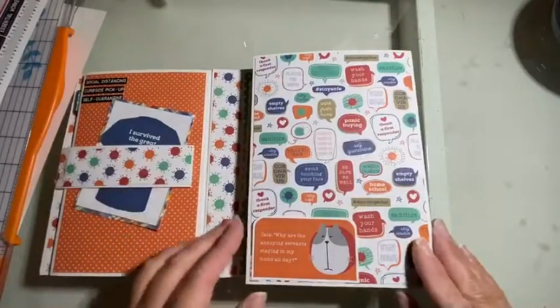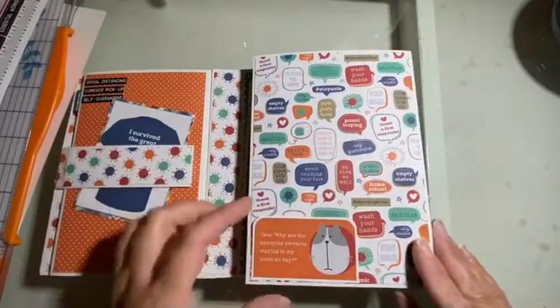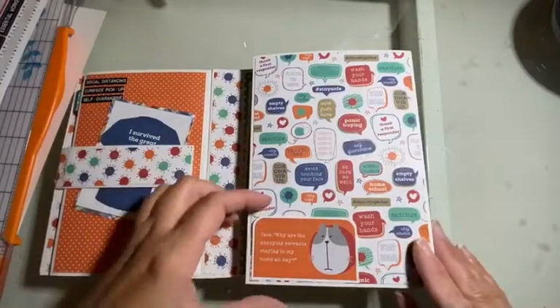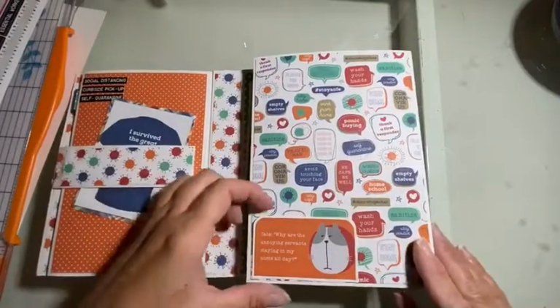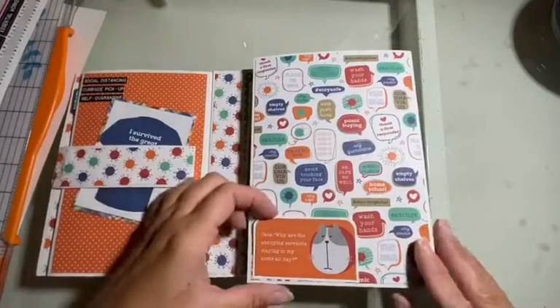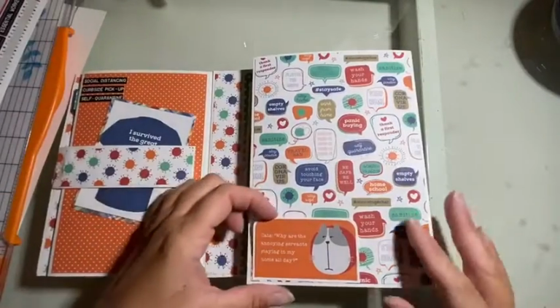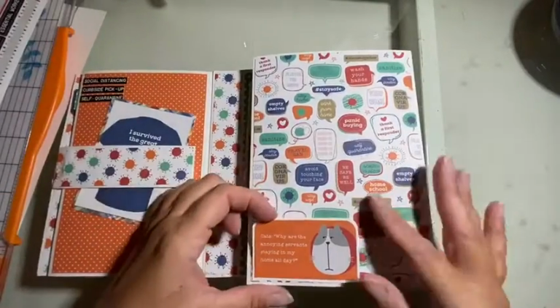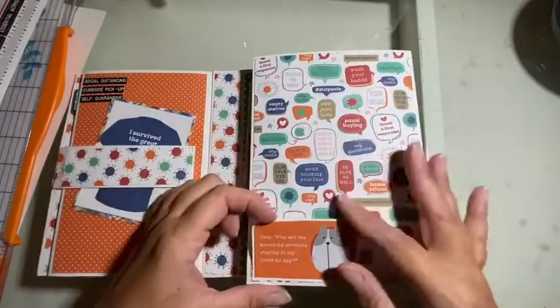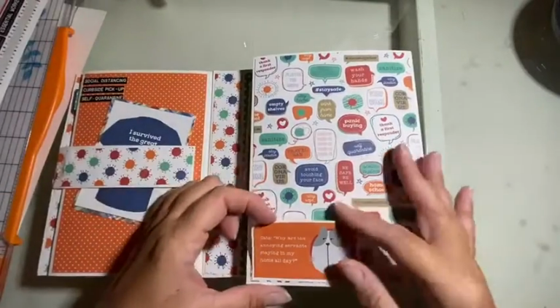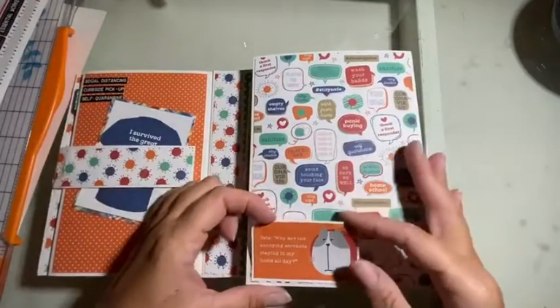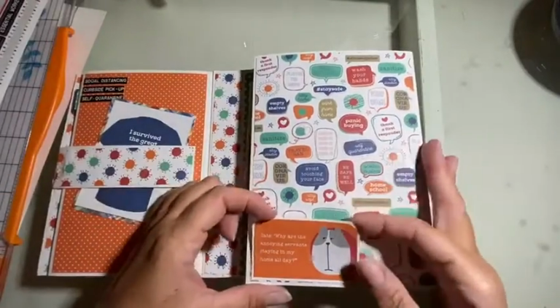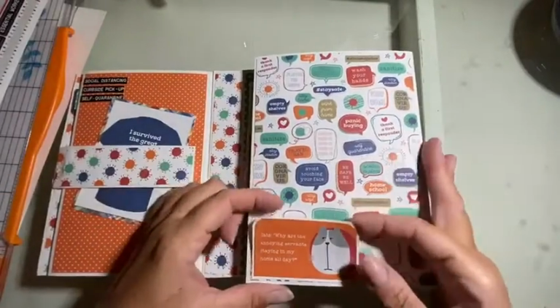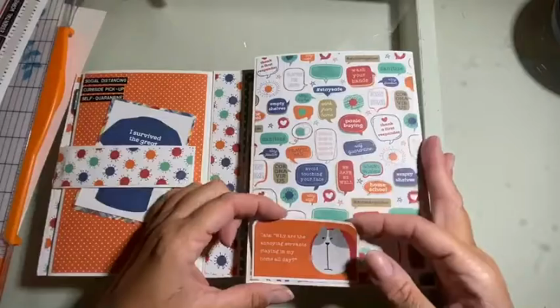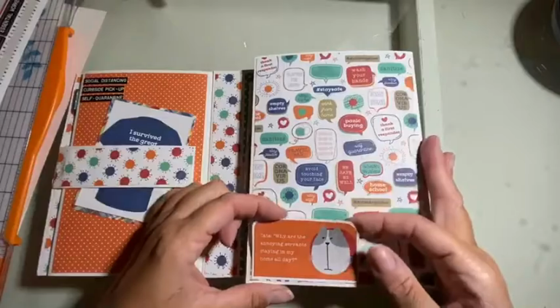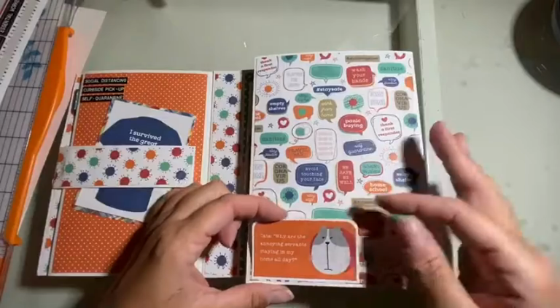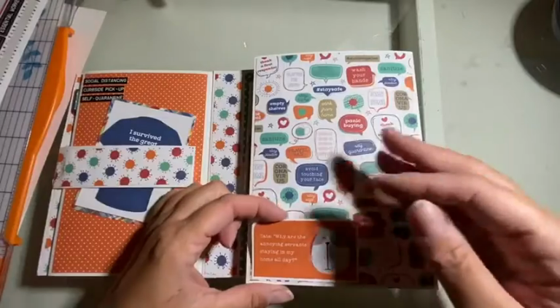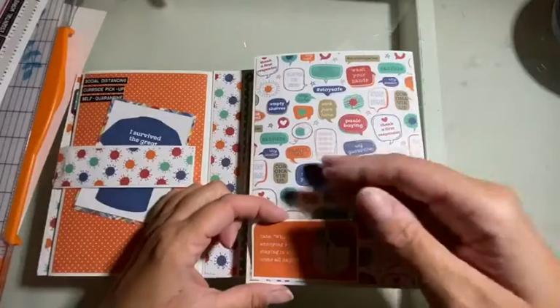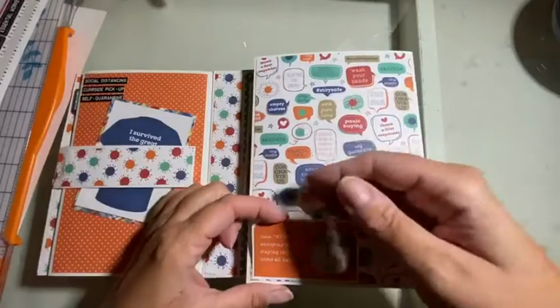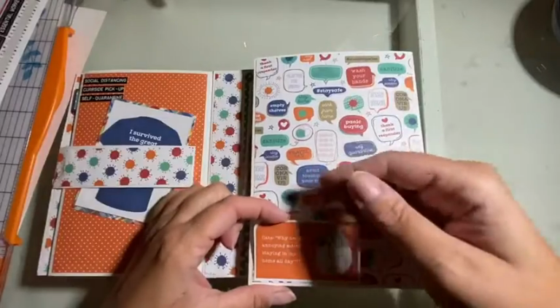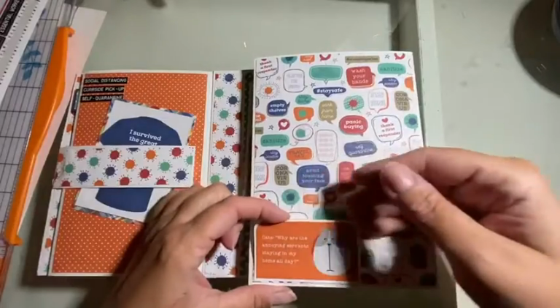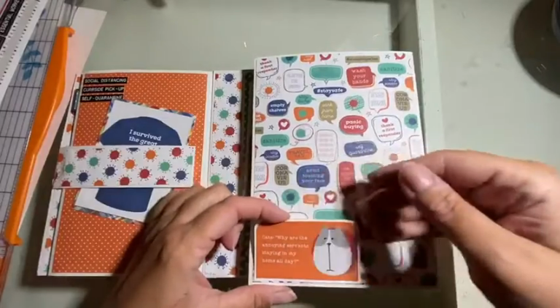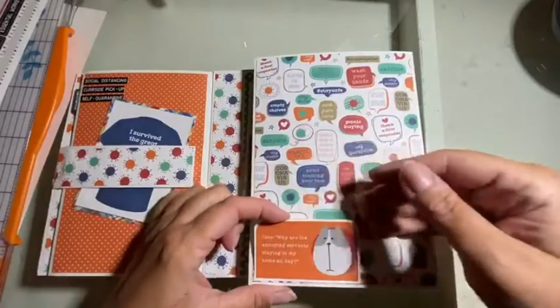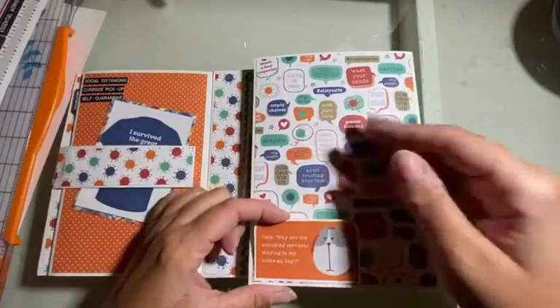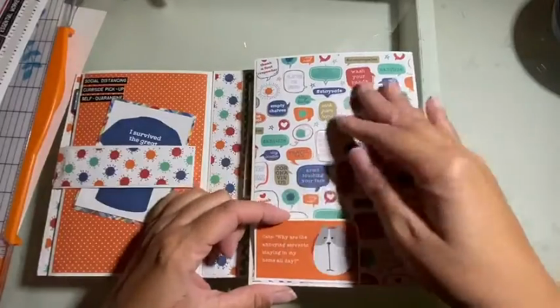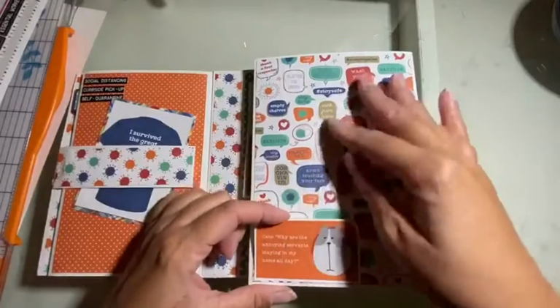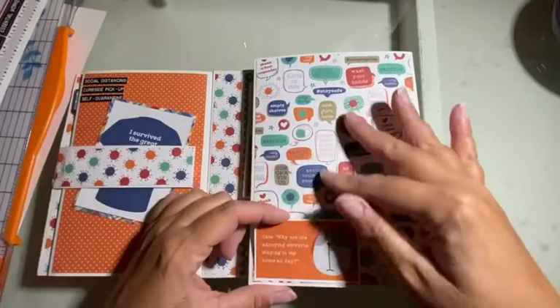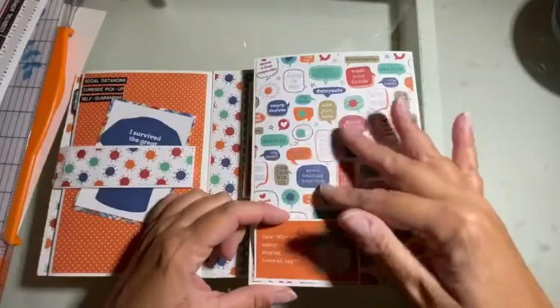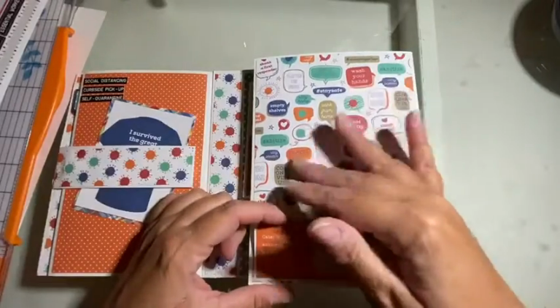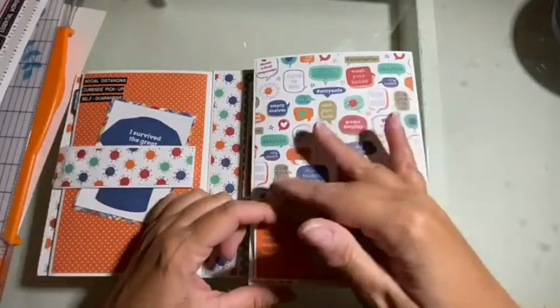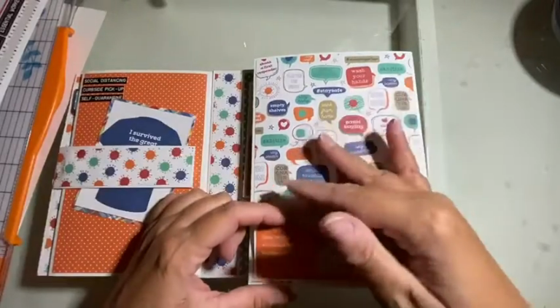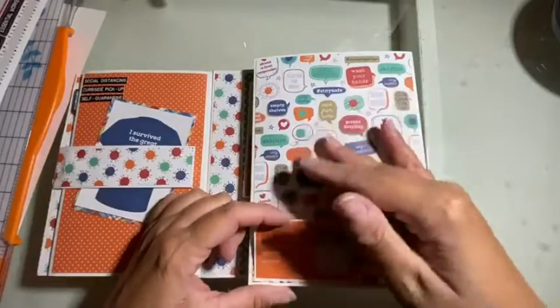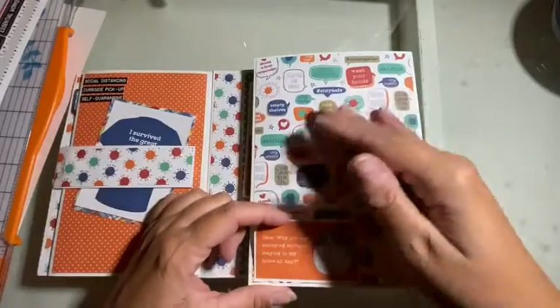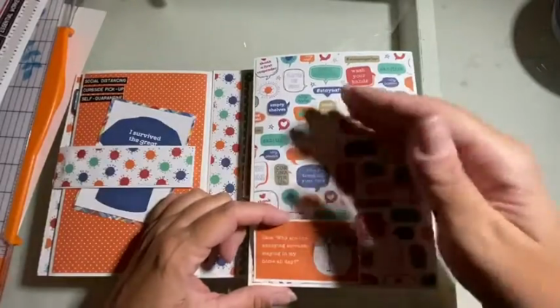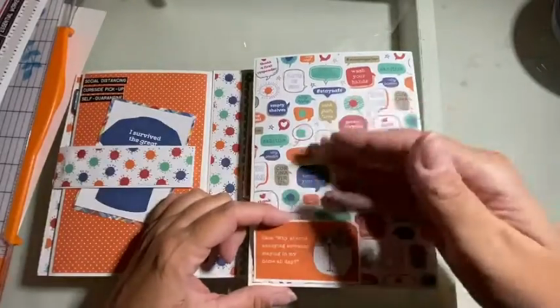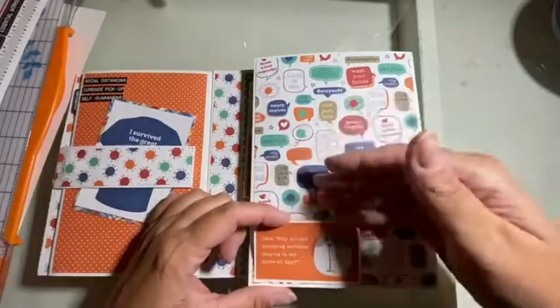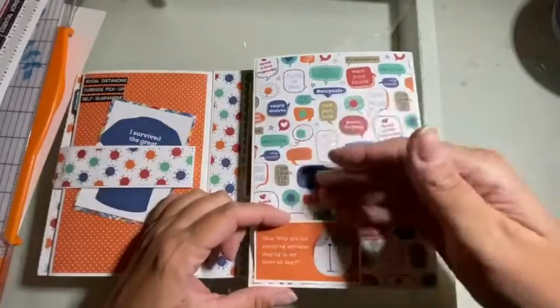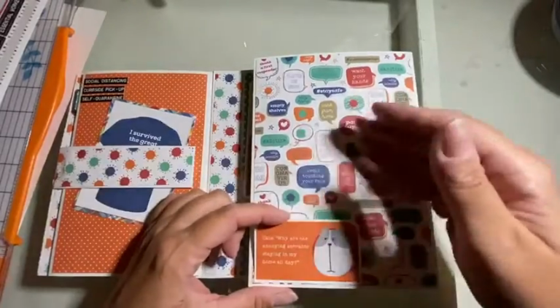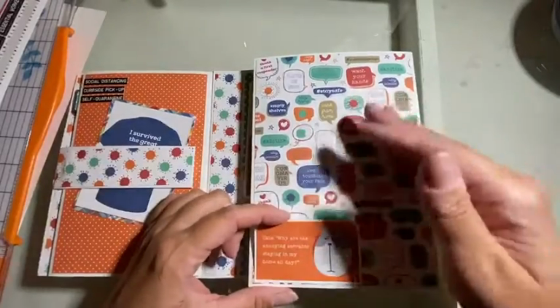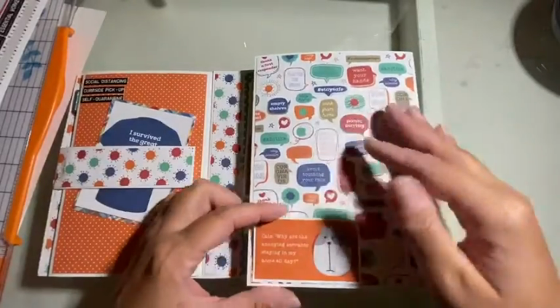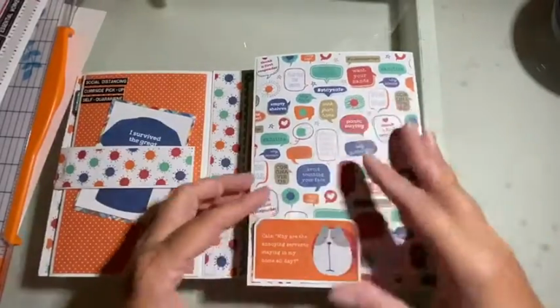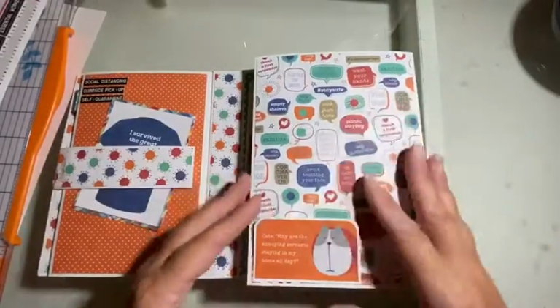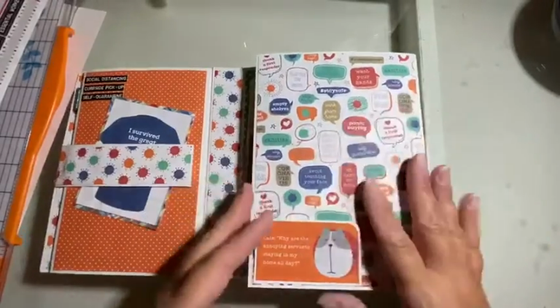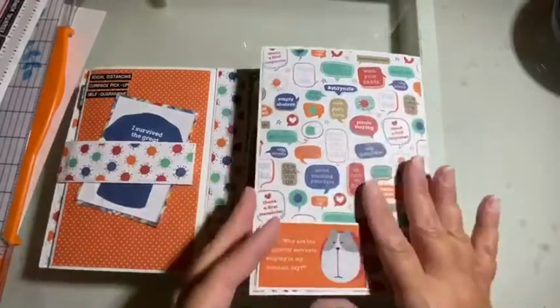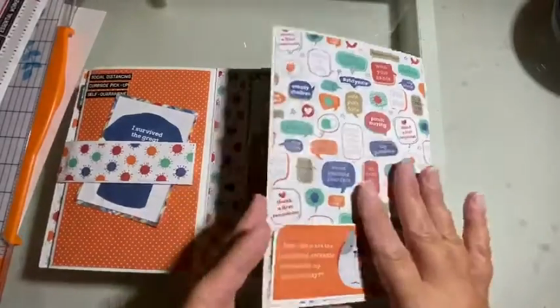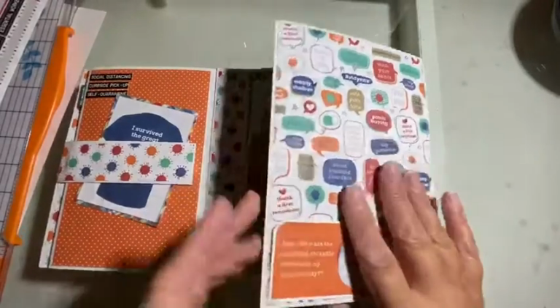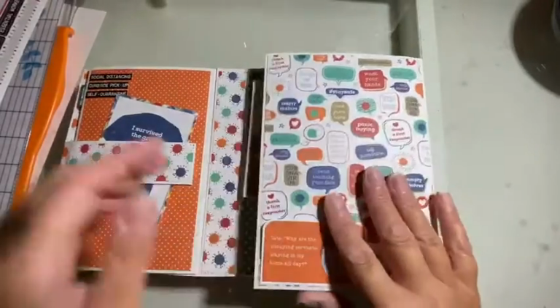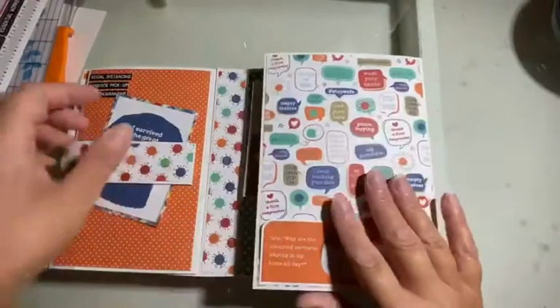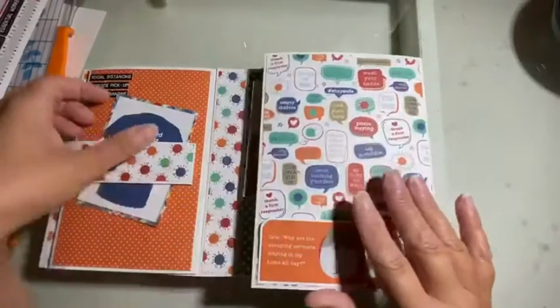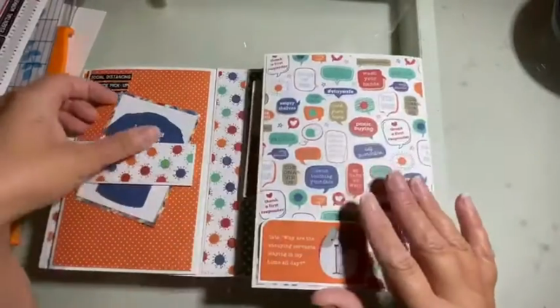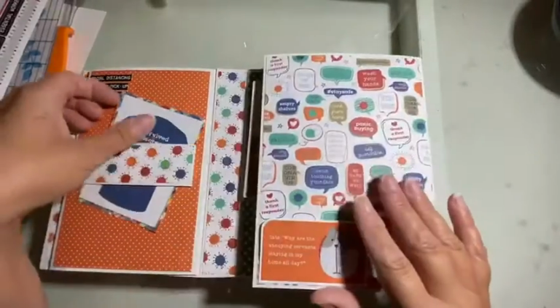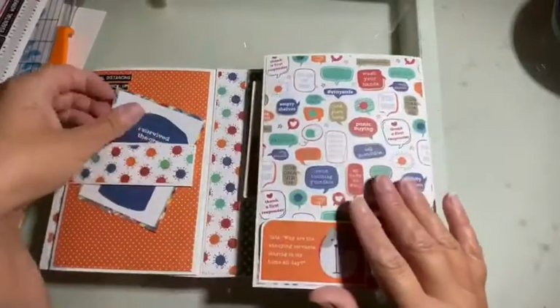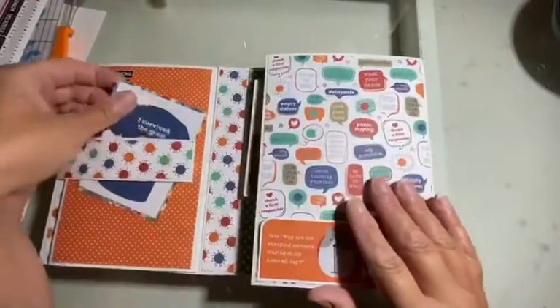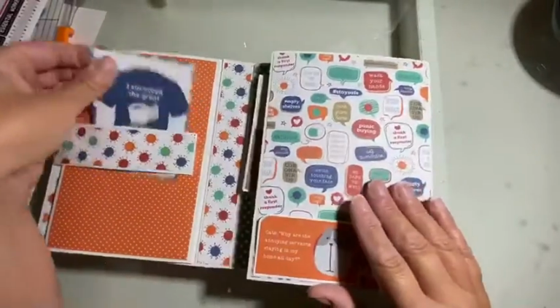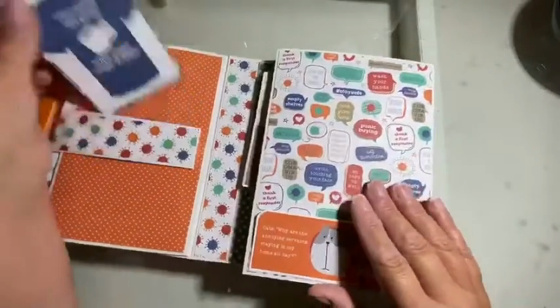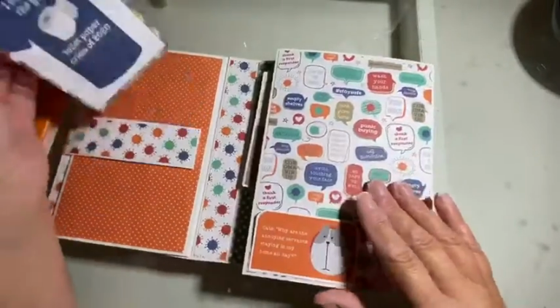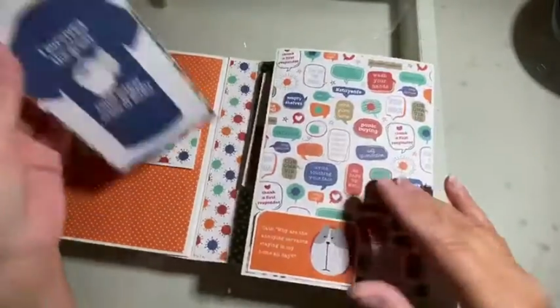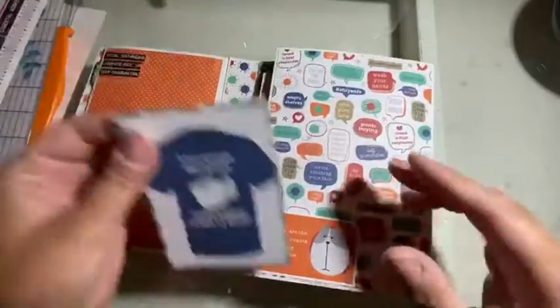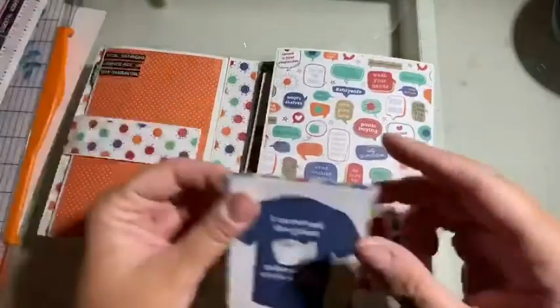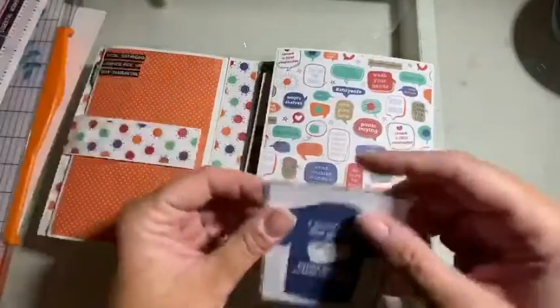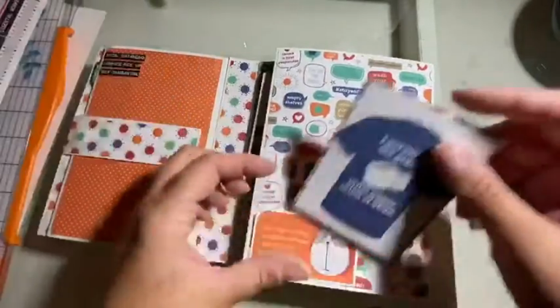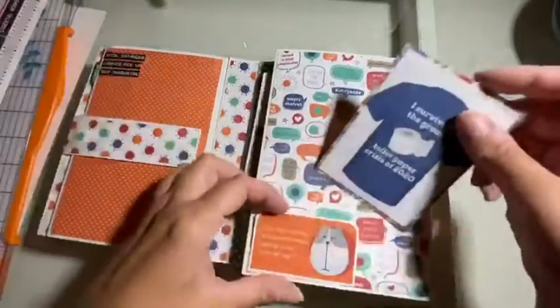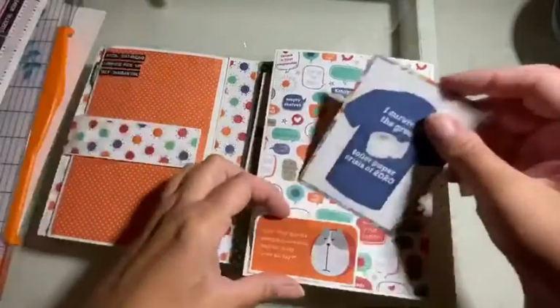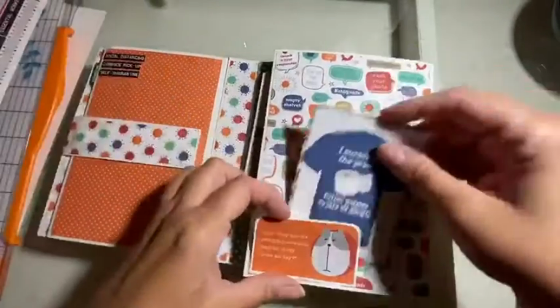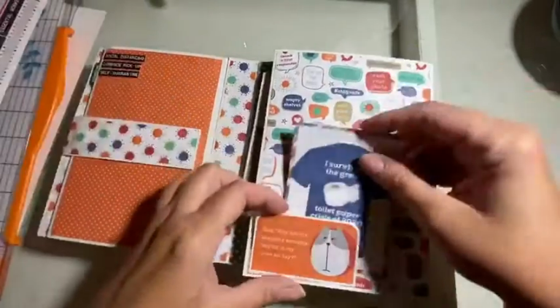This is just a little flap — you can tuck pictures in inside here, just for example.